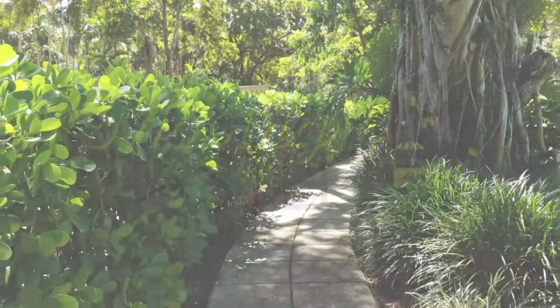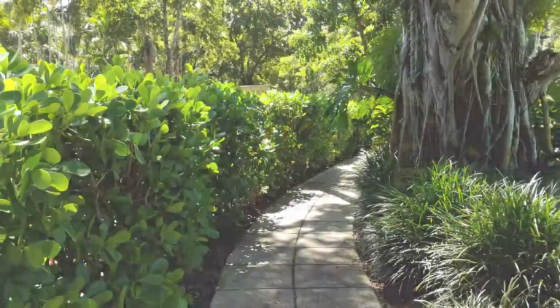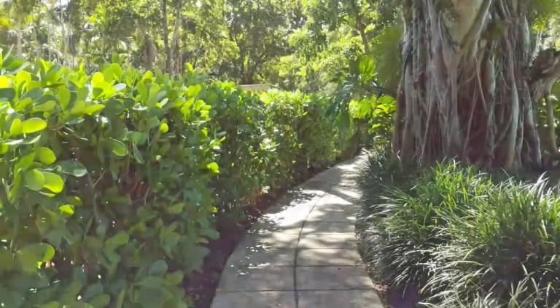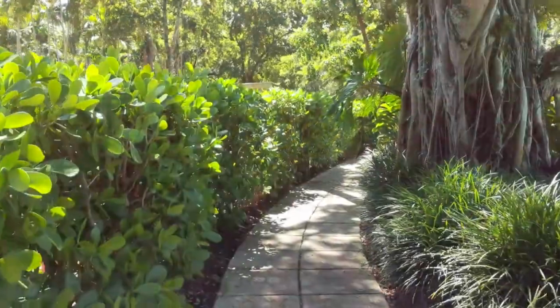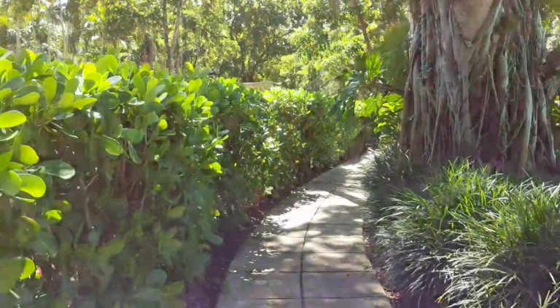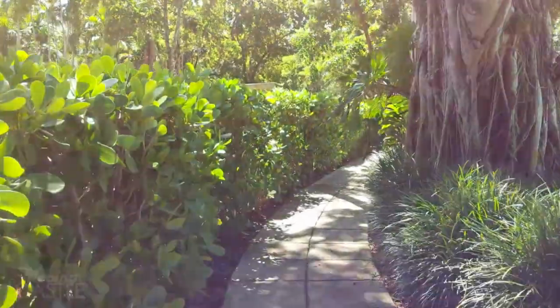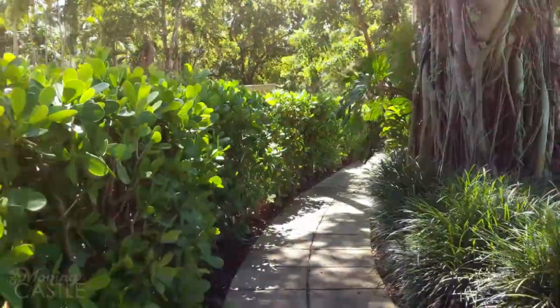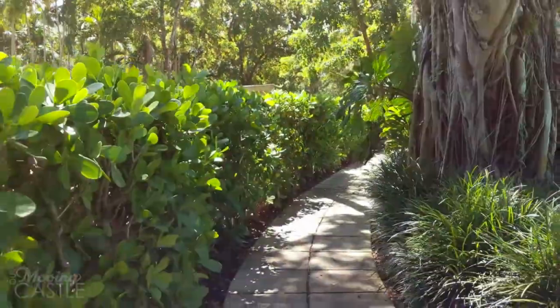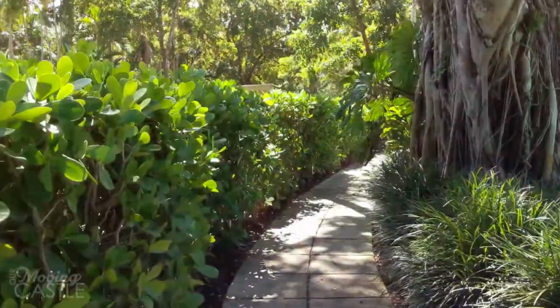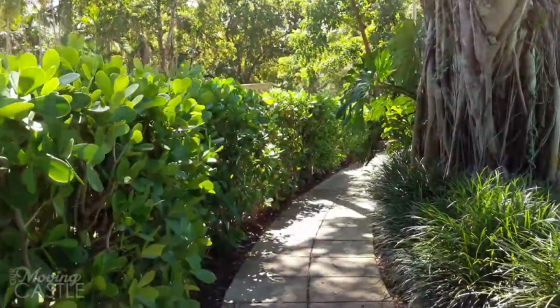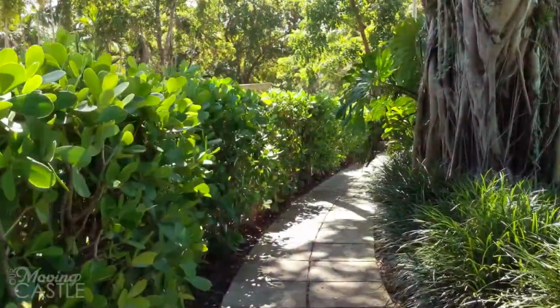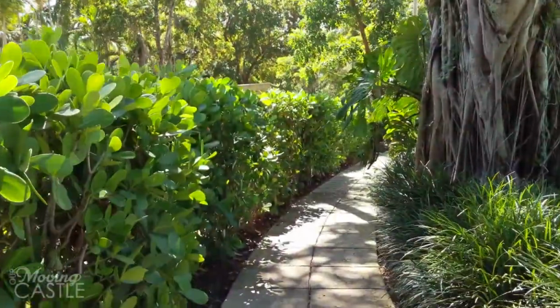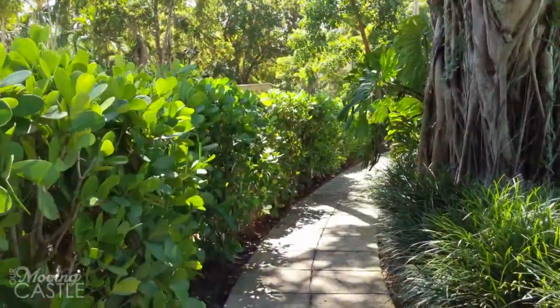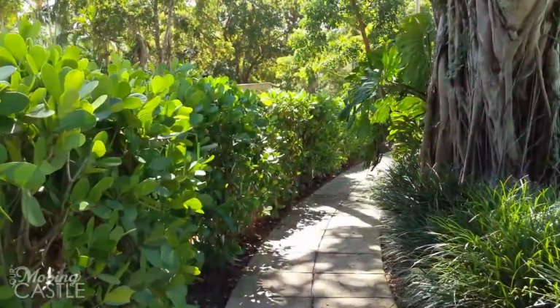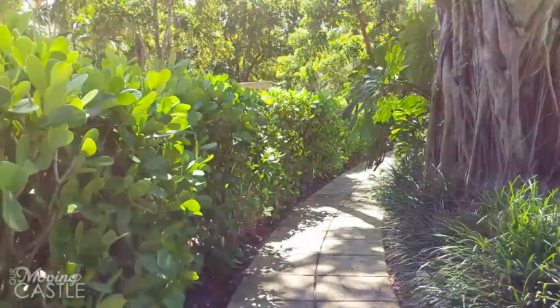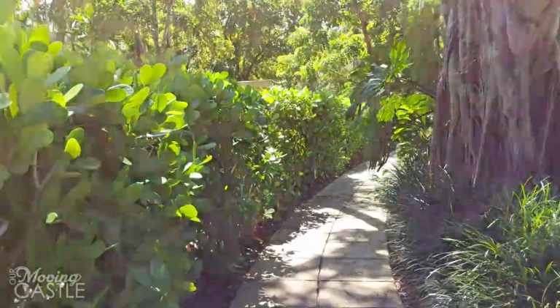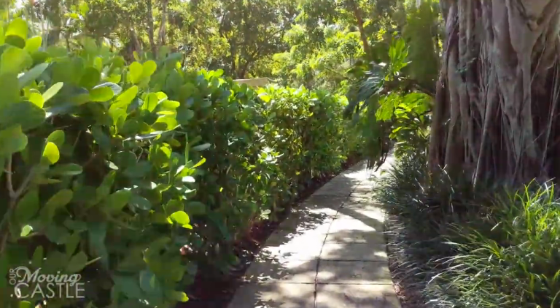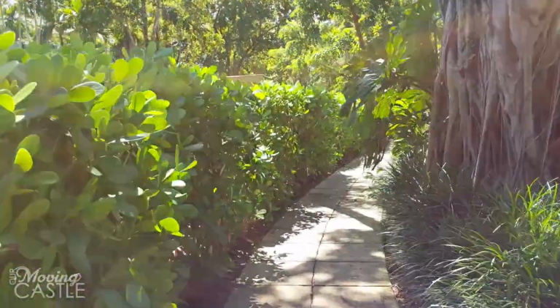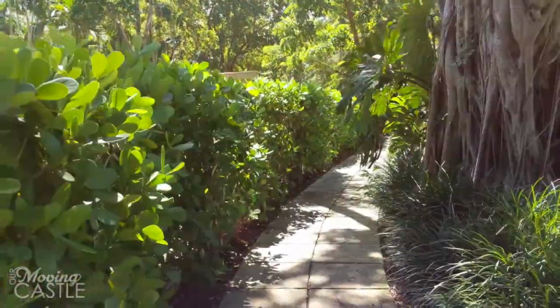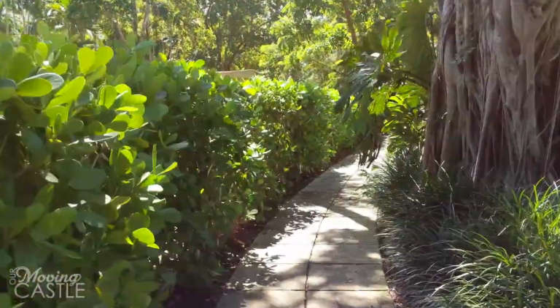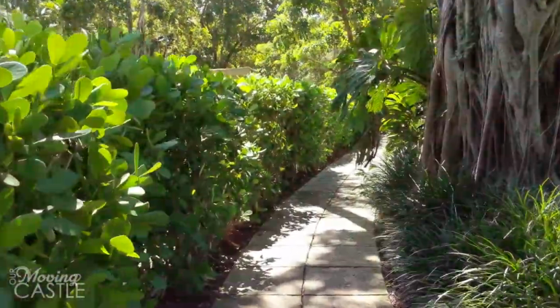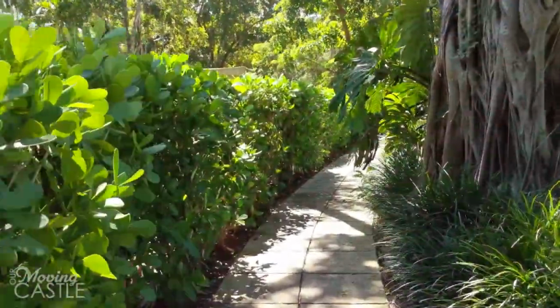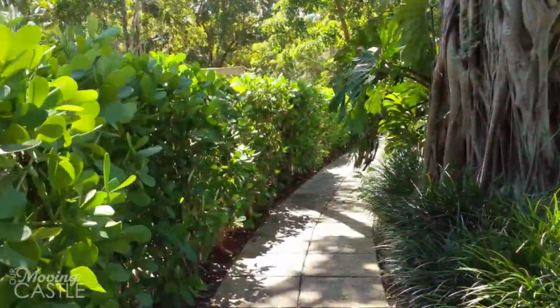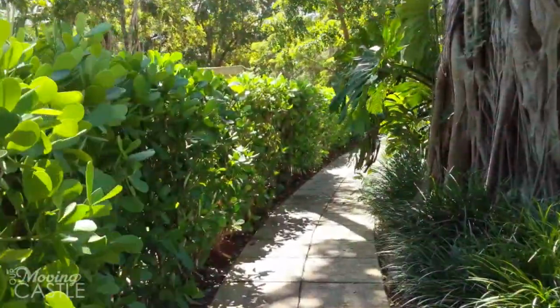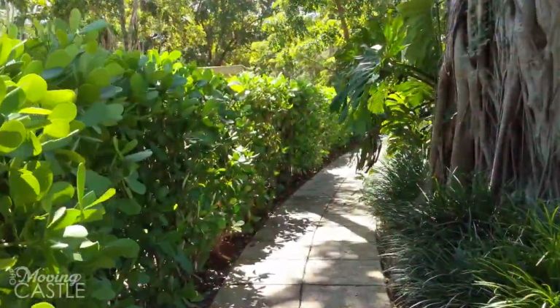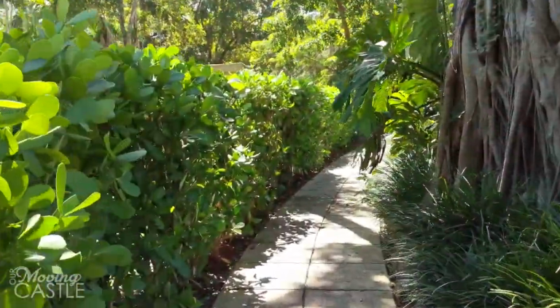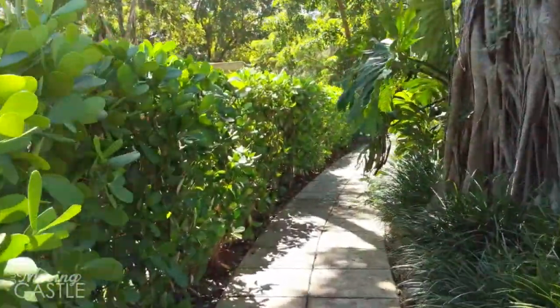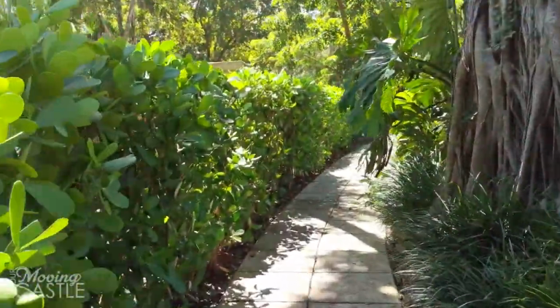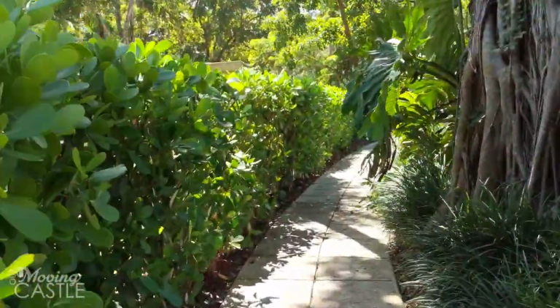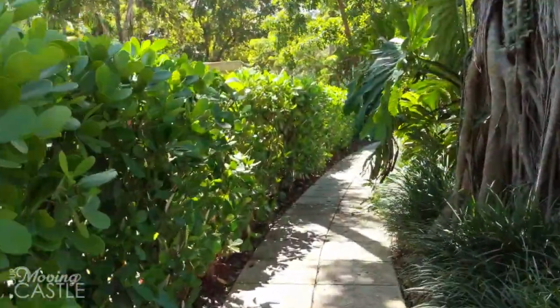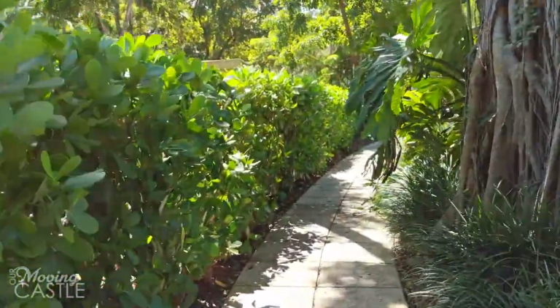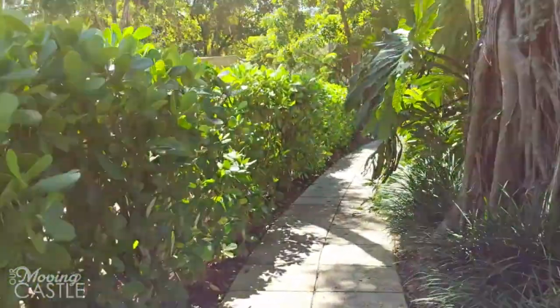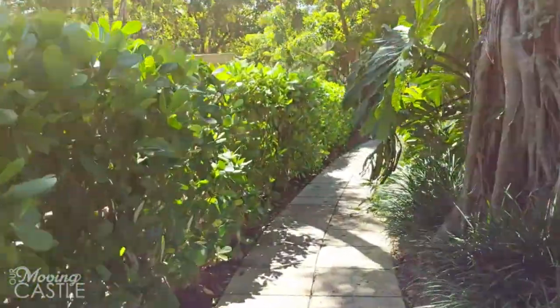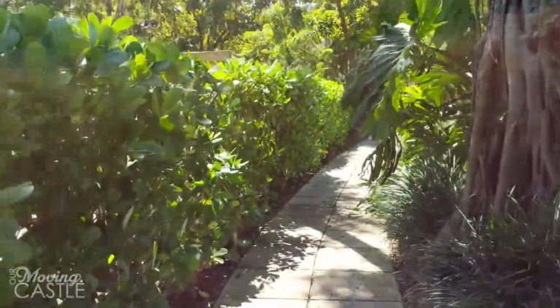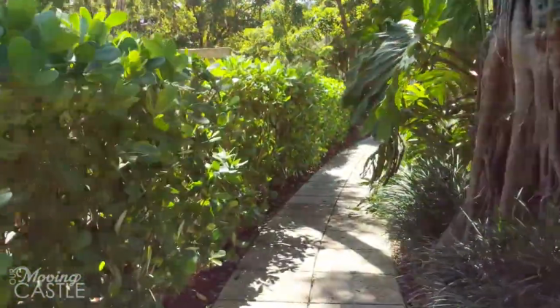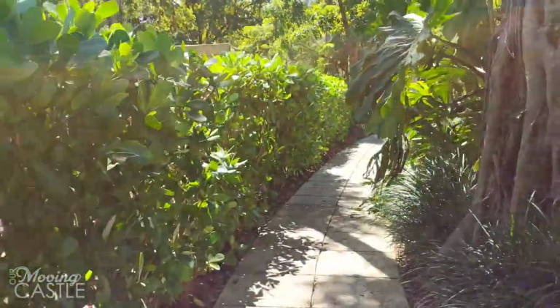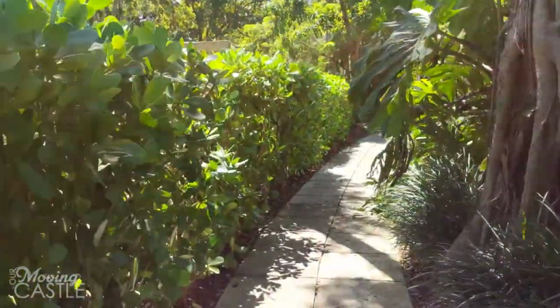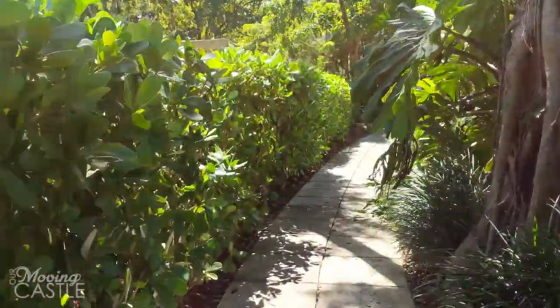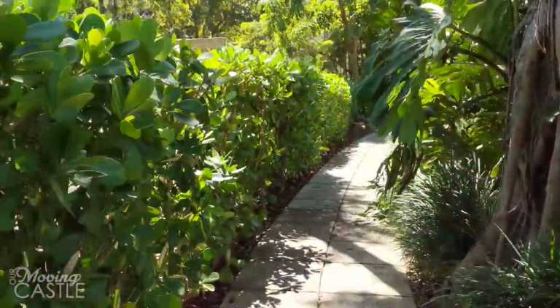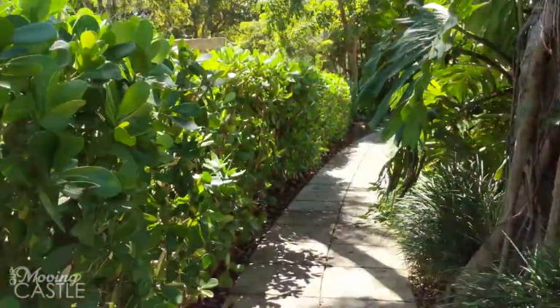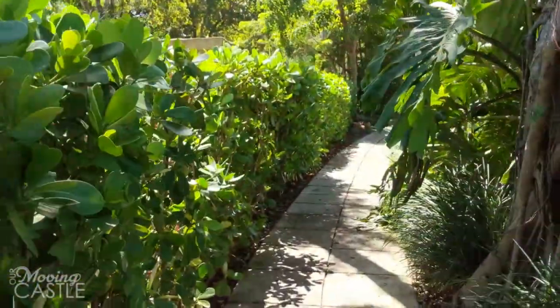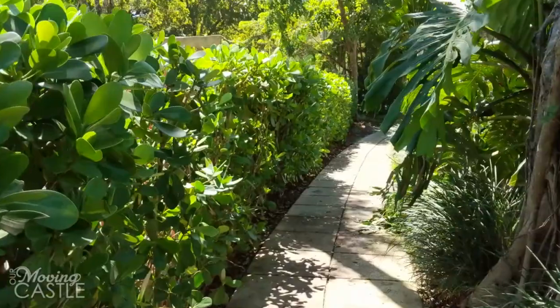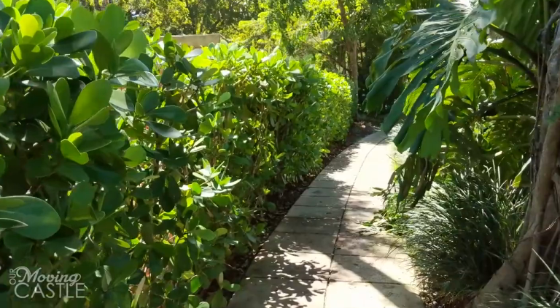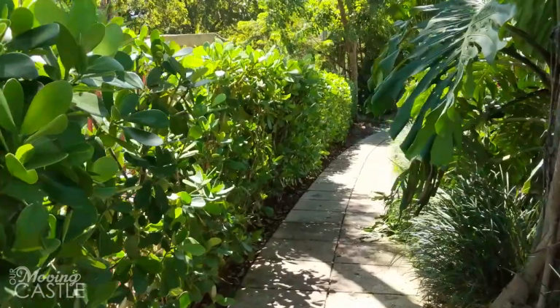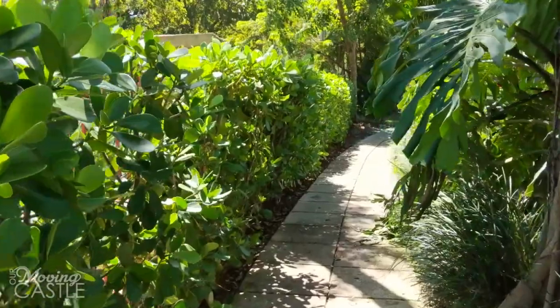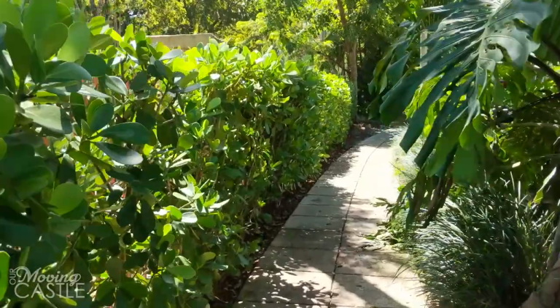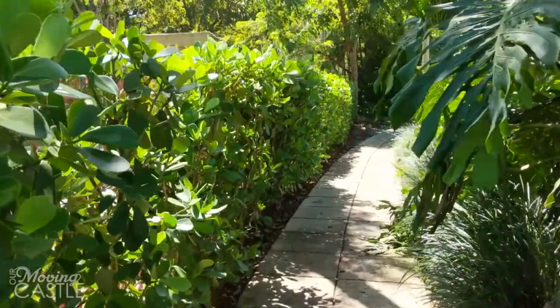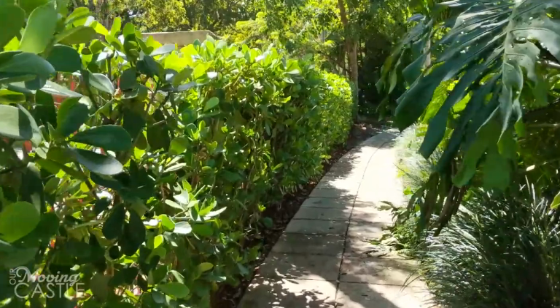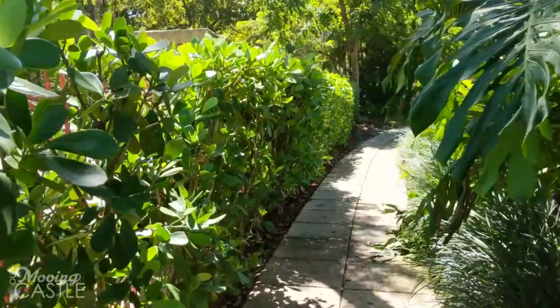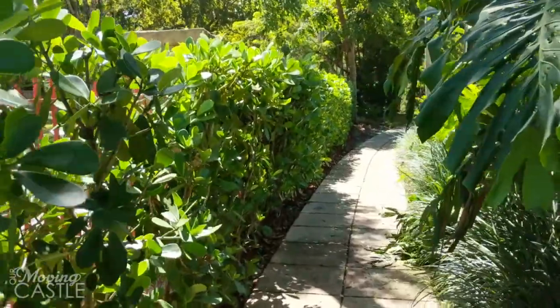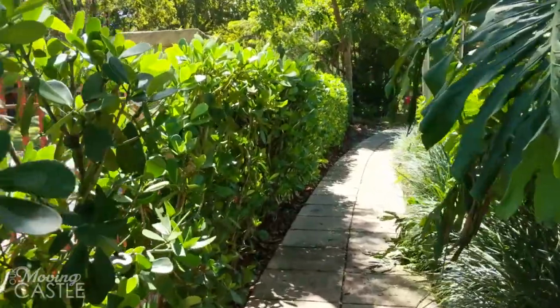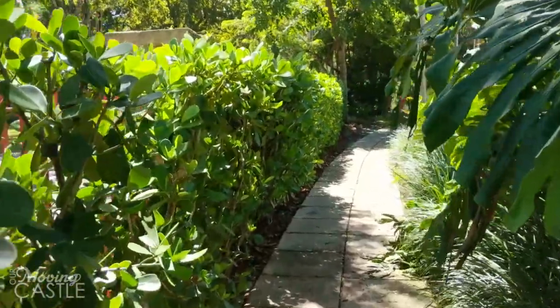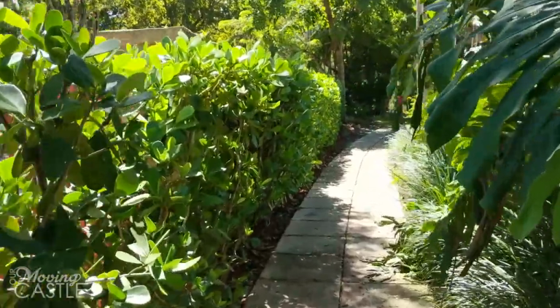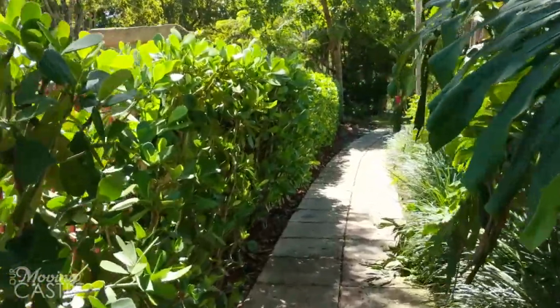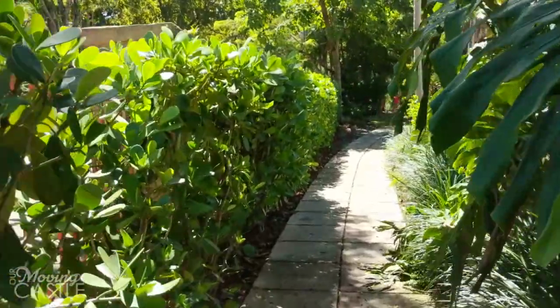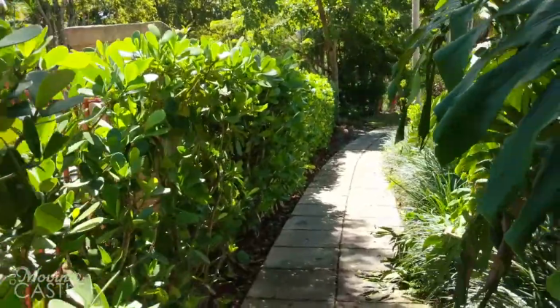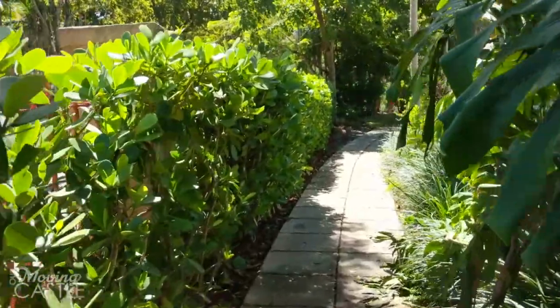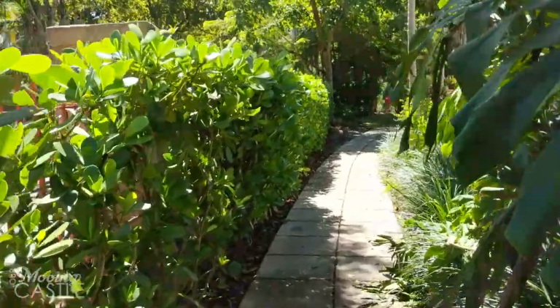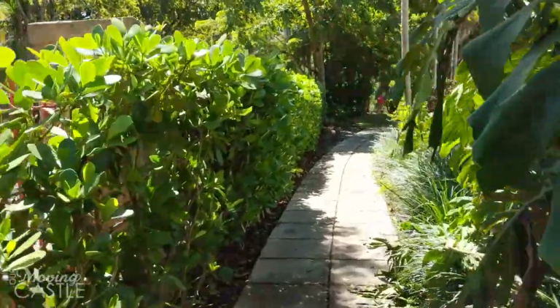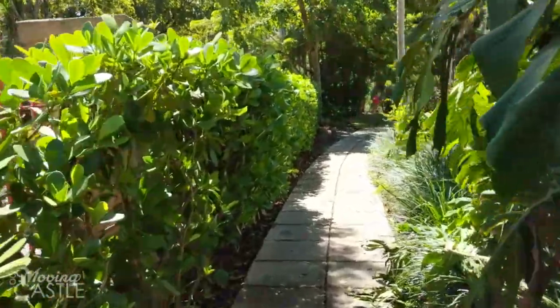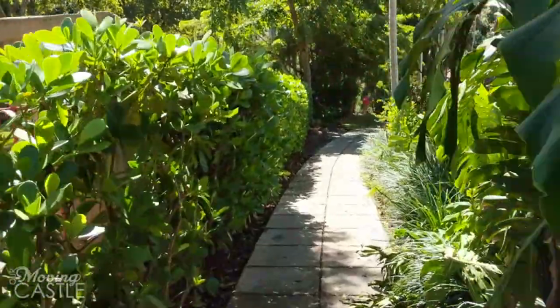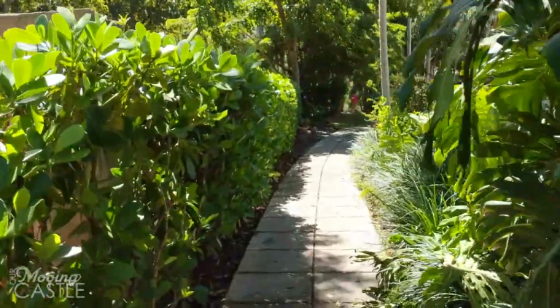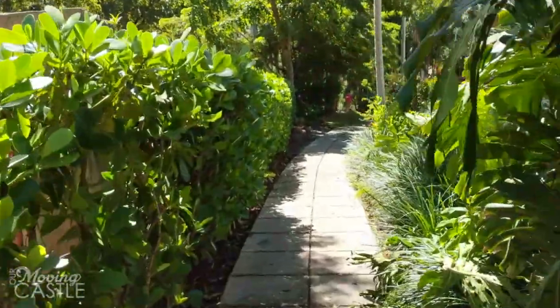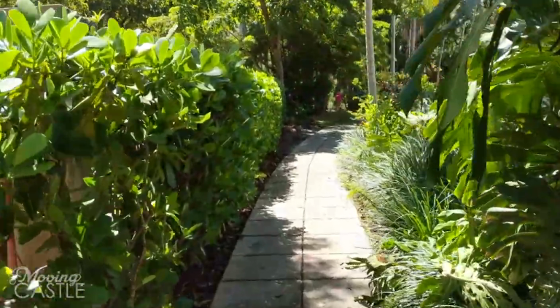Hey, it's Luis and Aaron here. We just got back from a great trip at the Venetian Pools in Coral Gables, Florida.